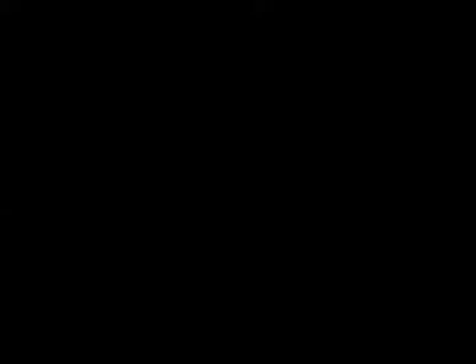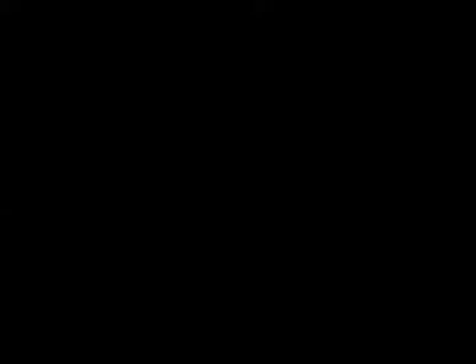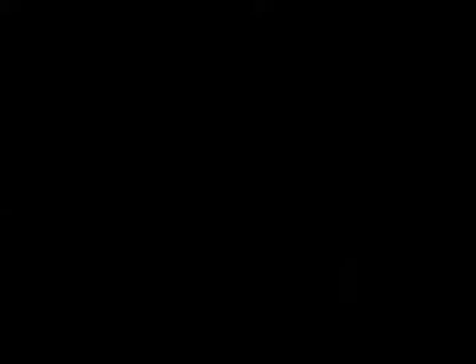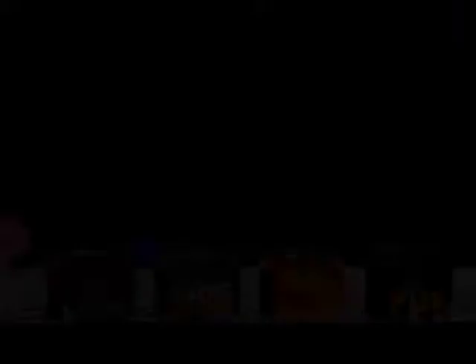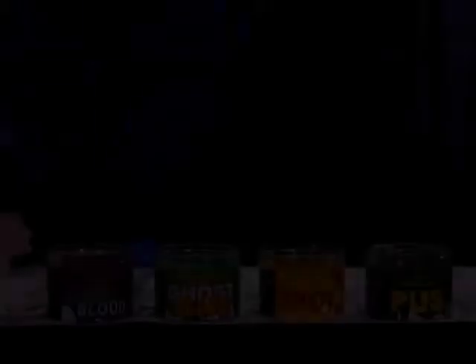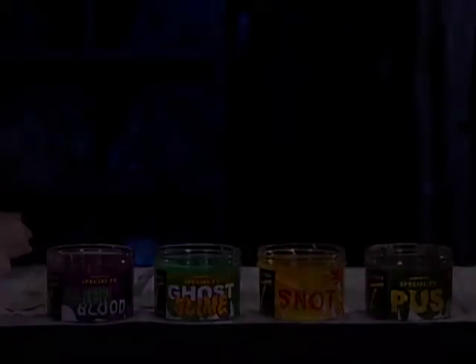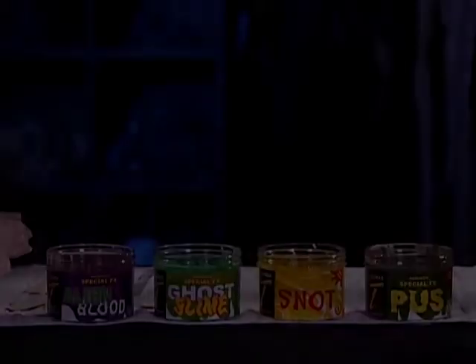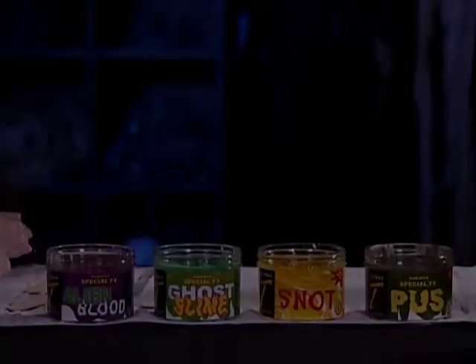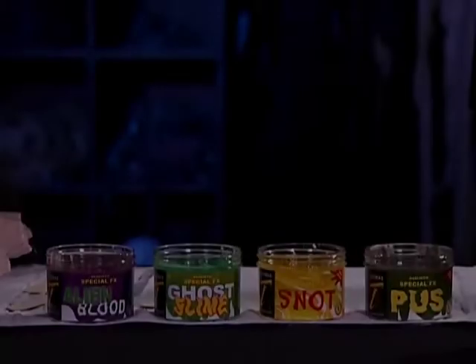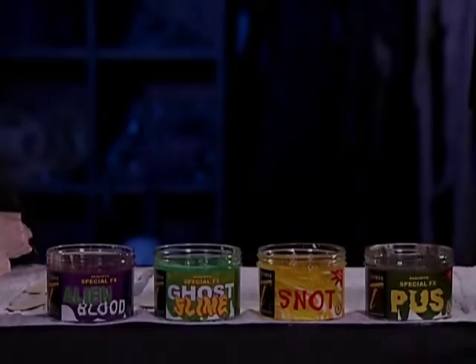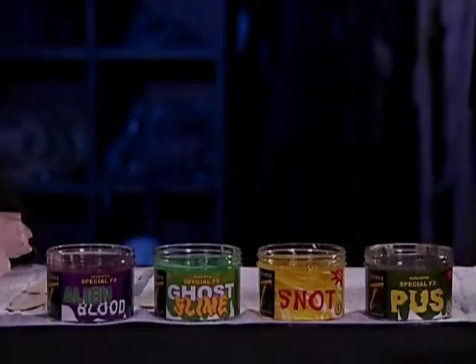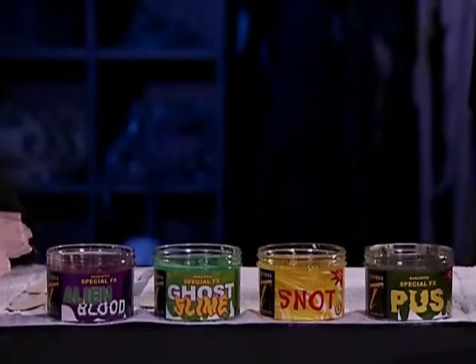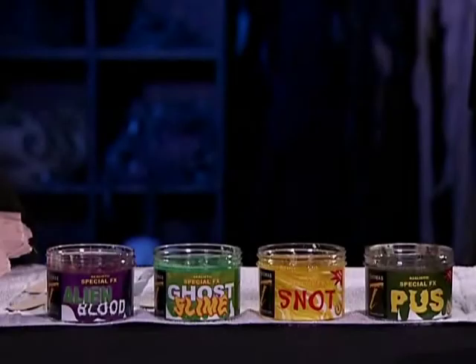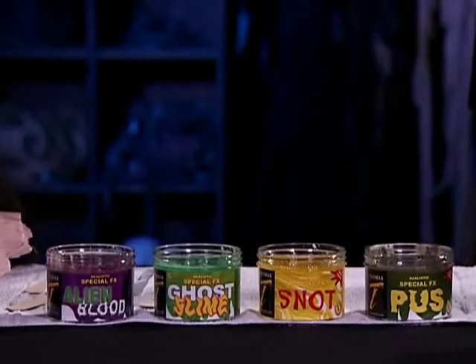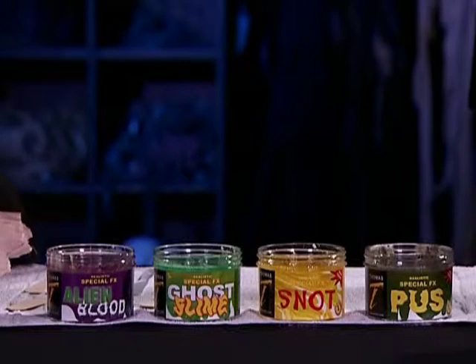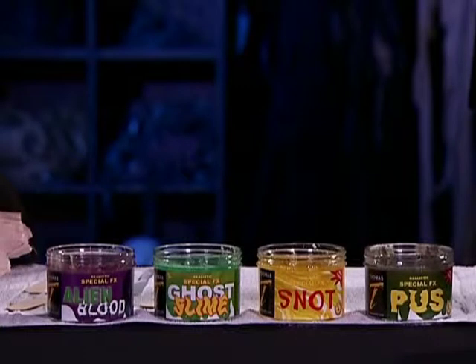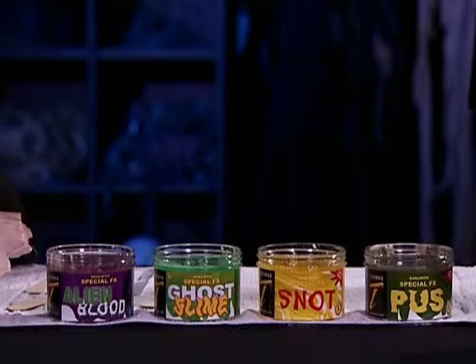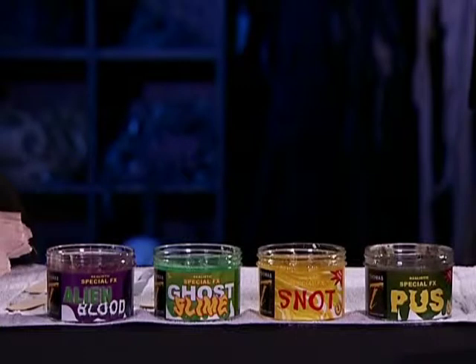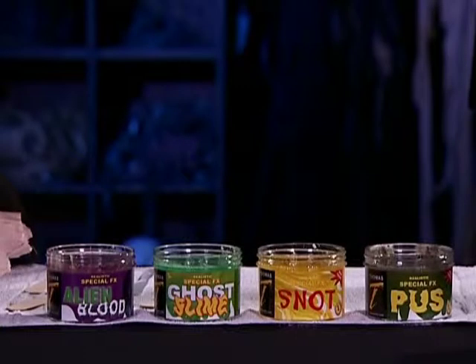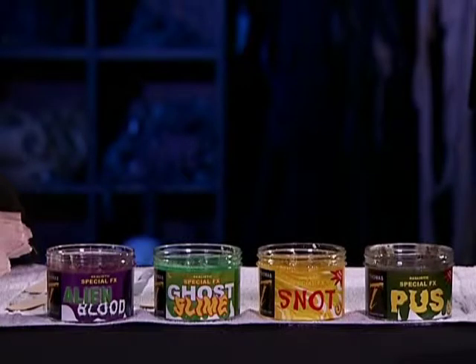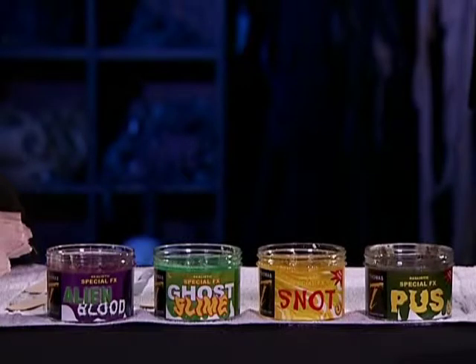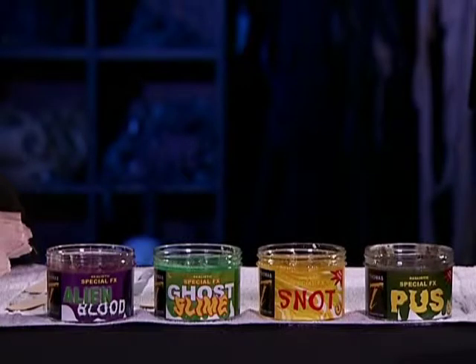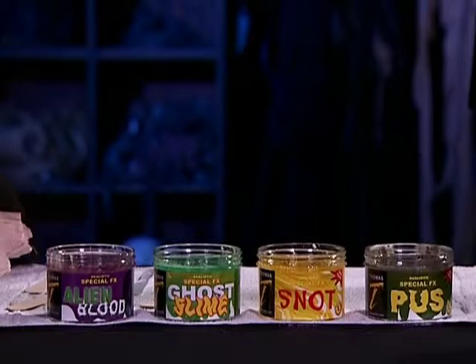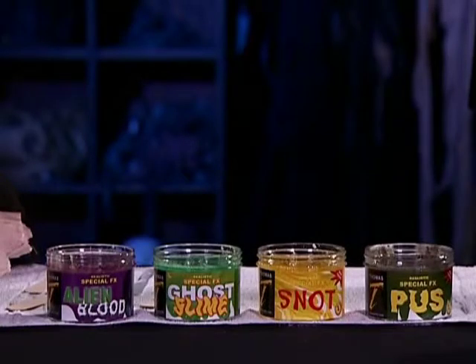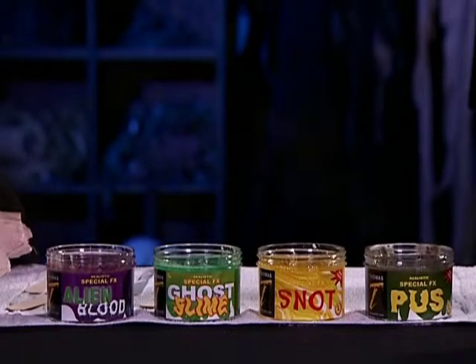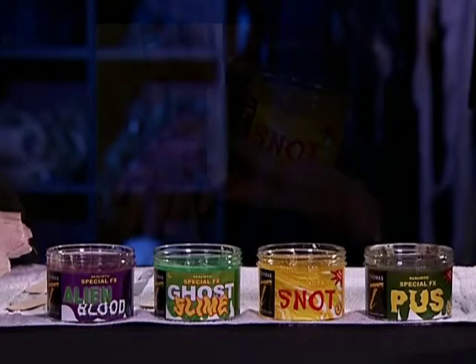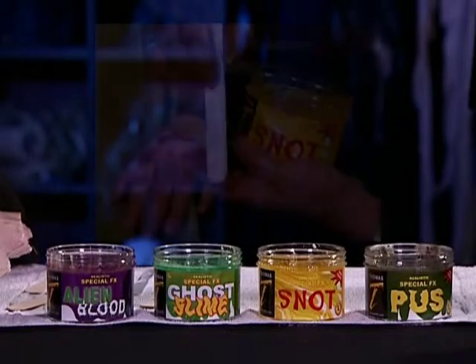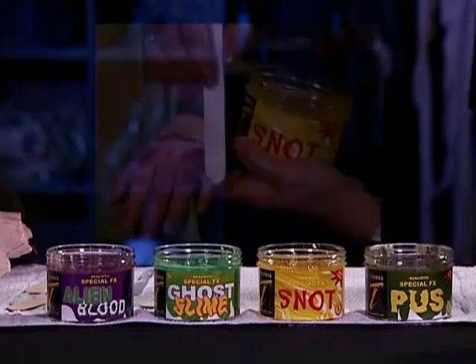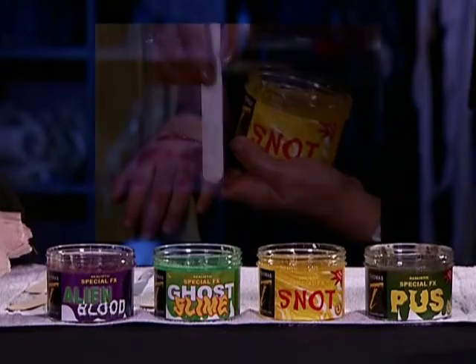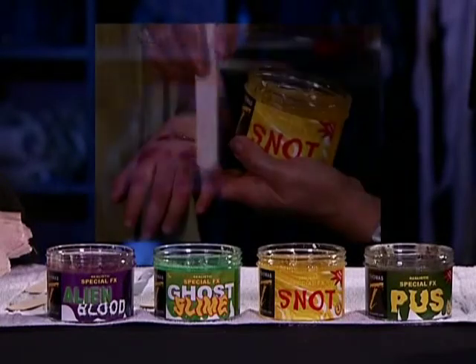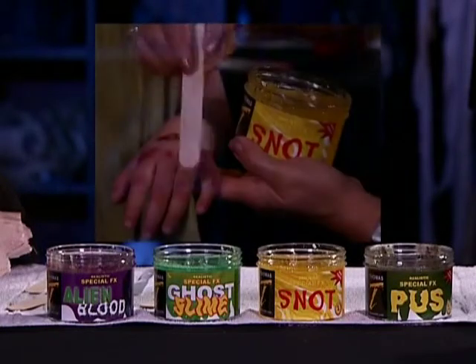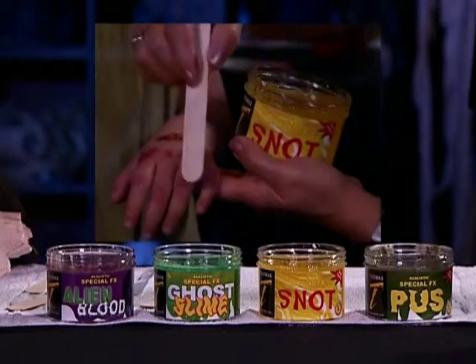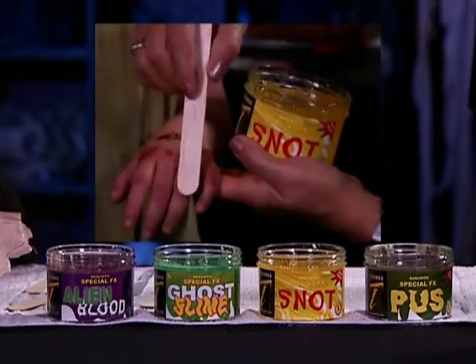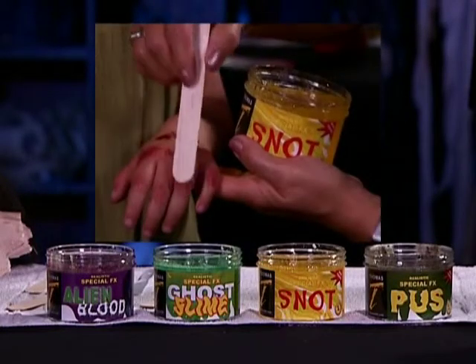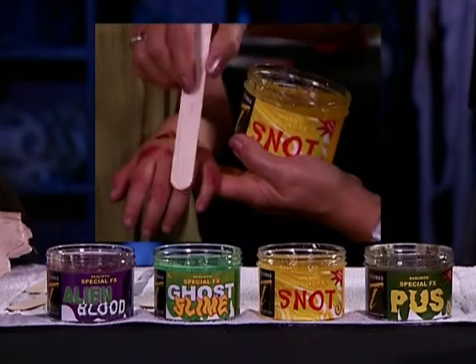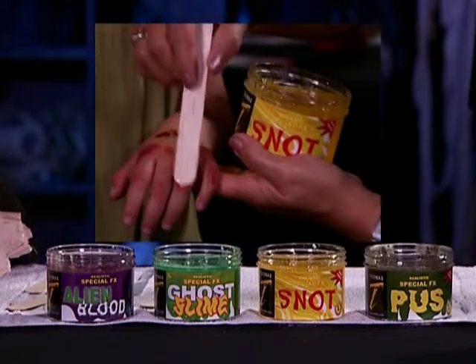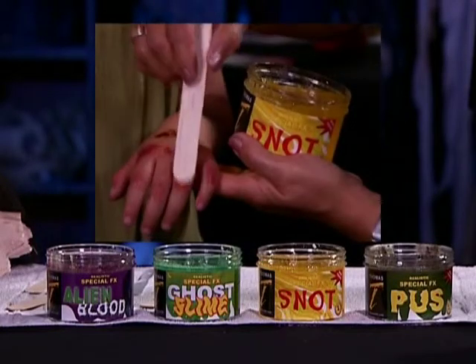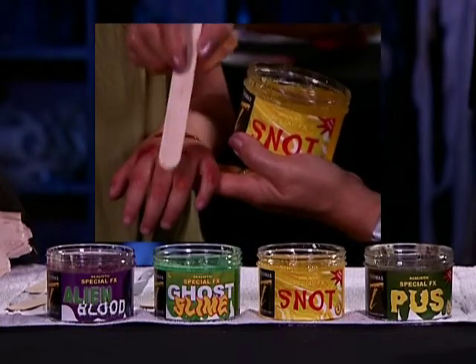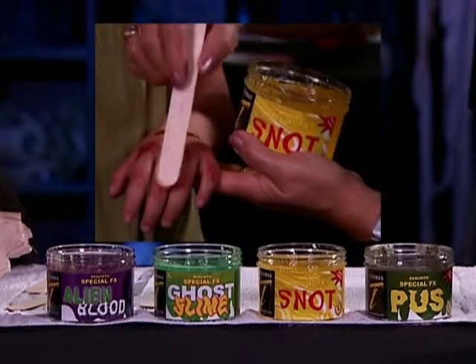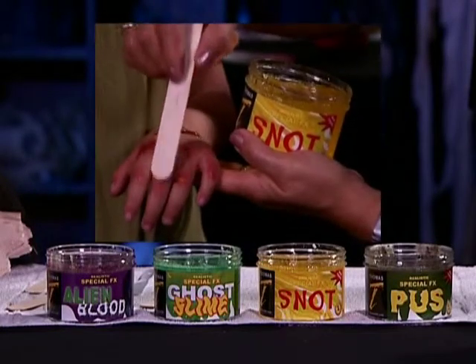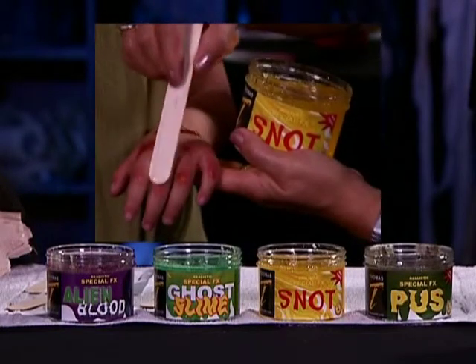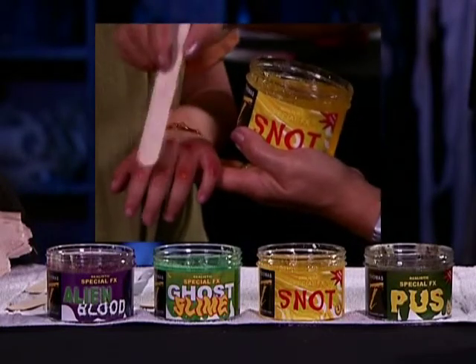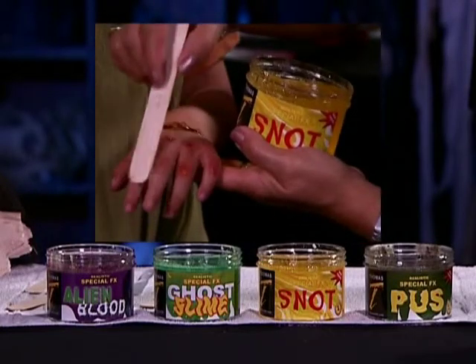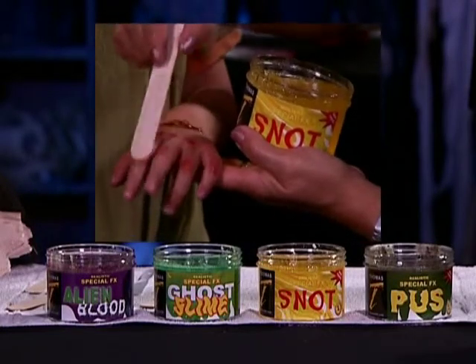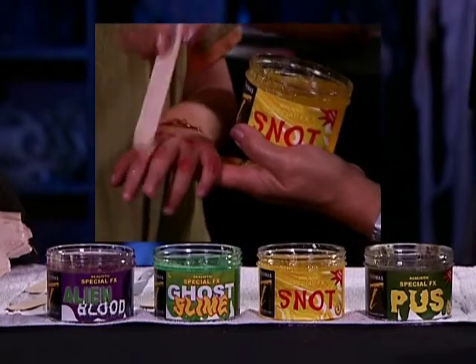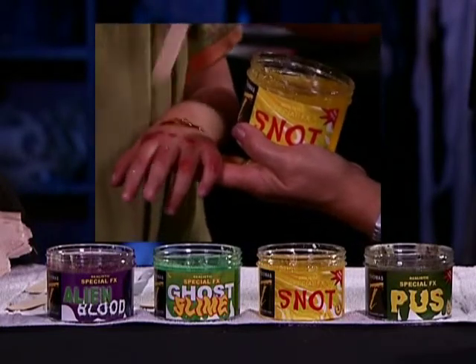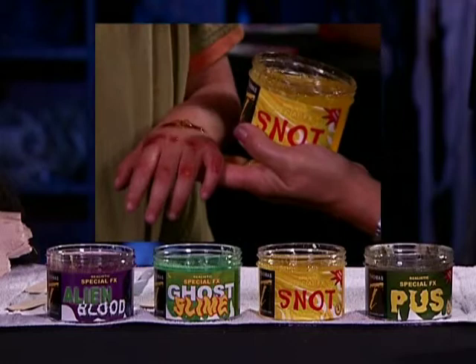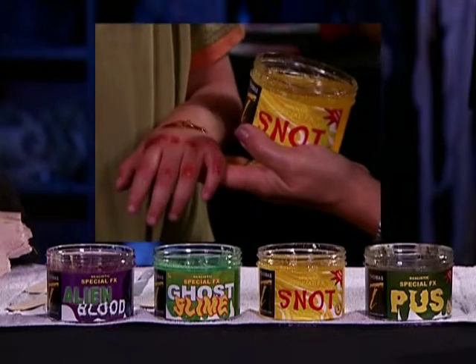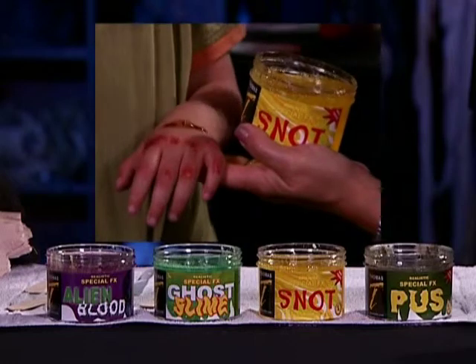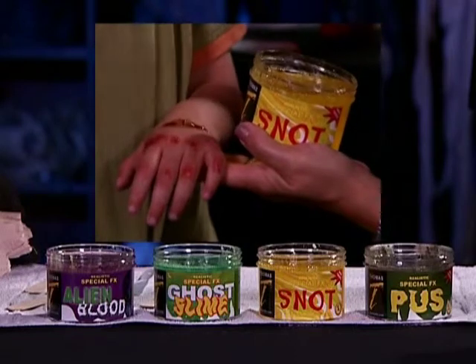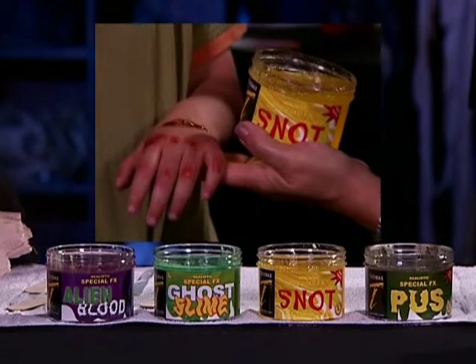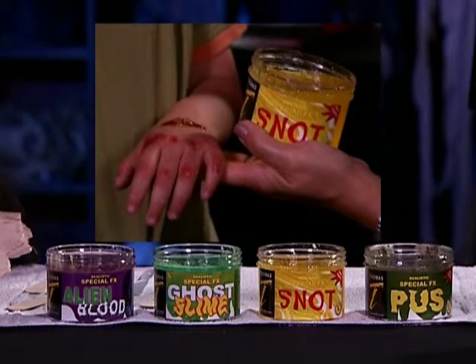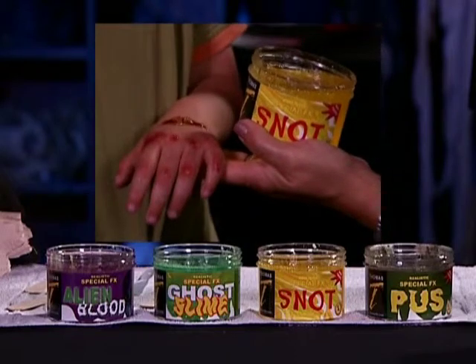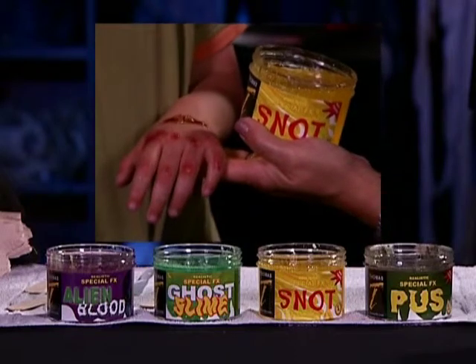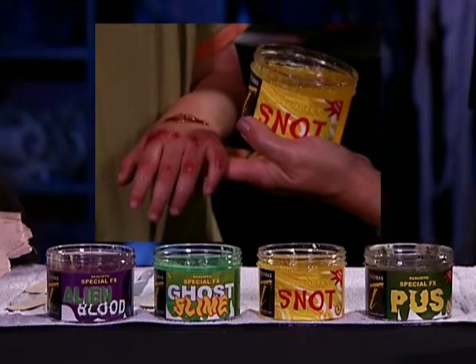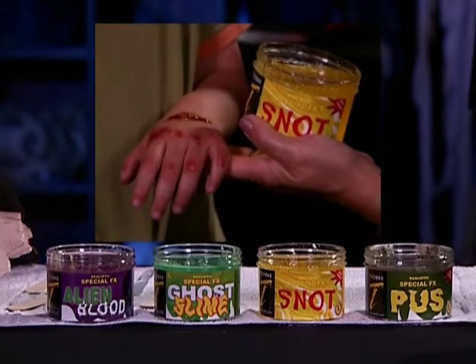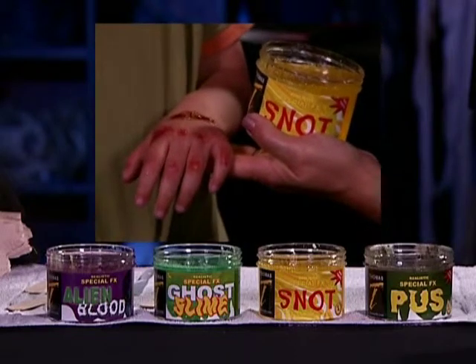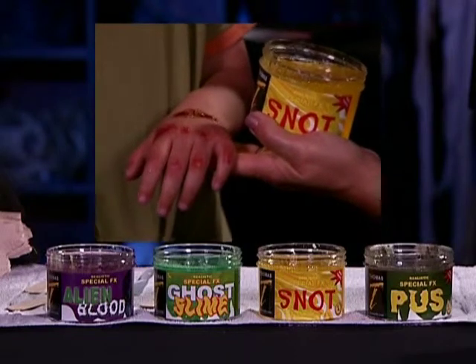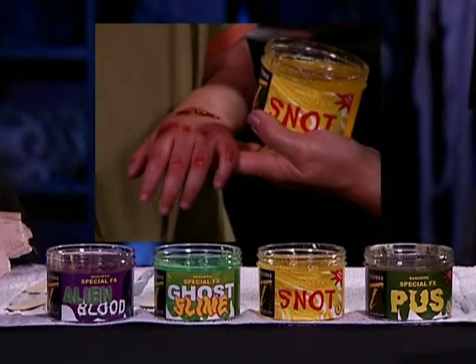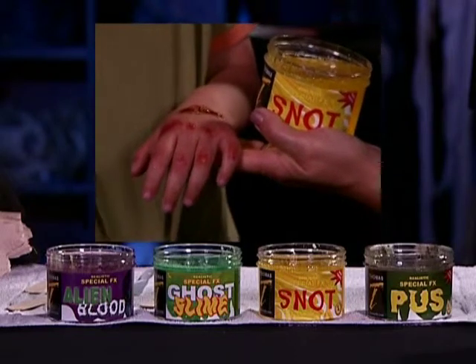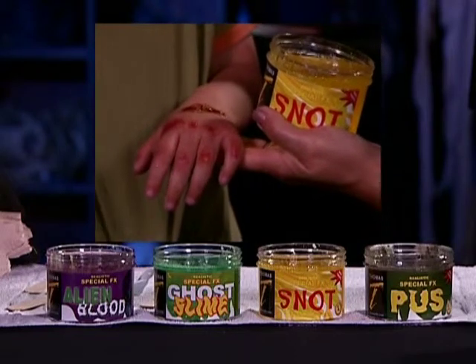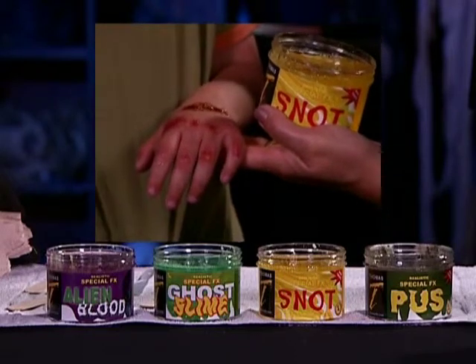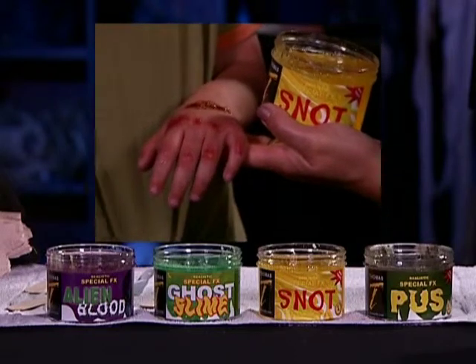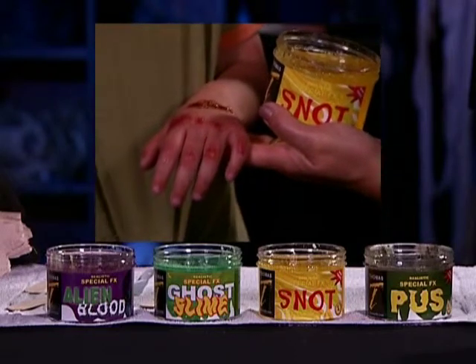Alien blood, ghost slime, snot and pus. All non-toxic, water-soluble and safe.